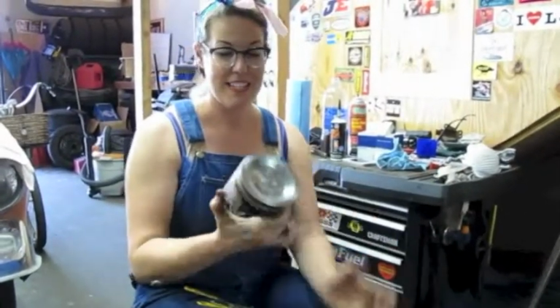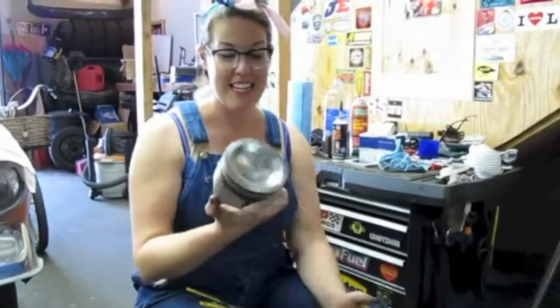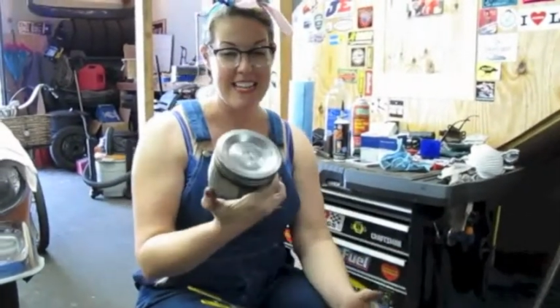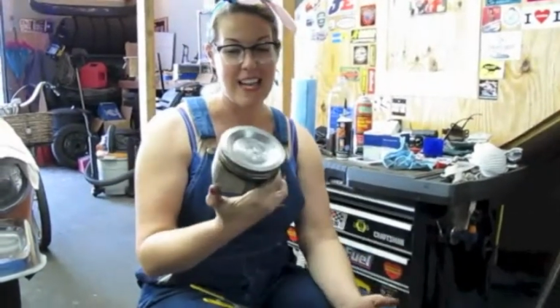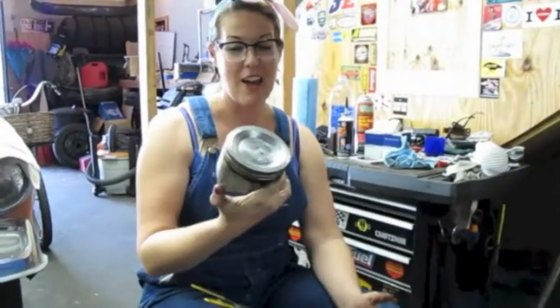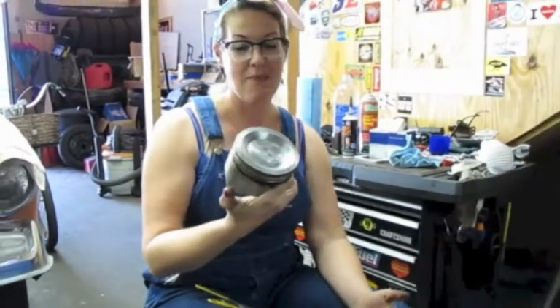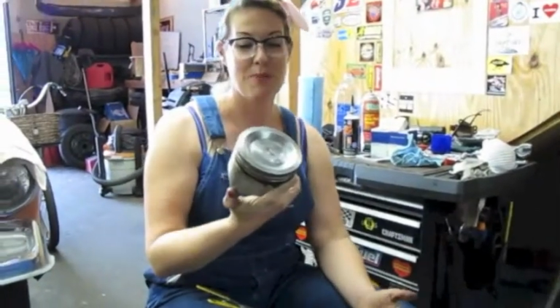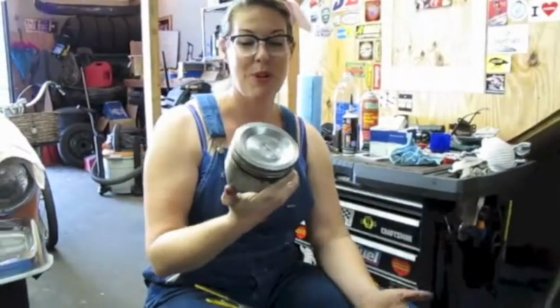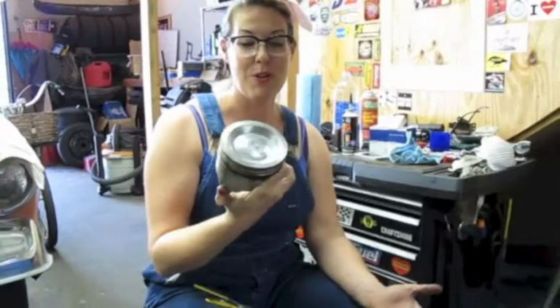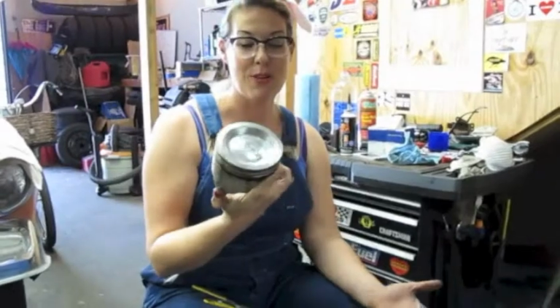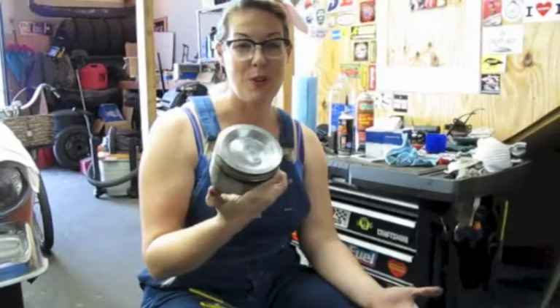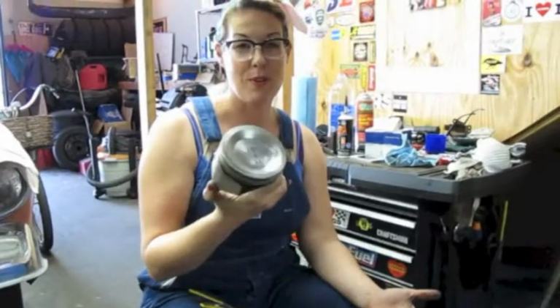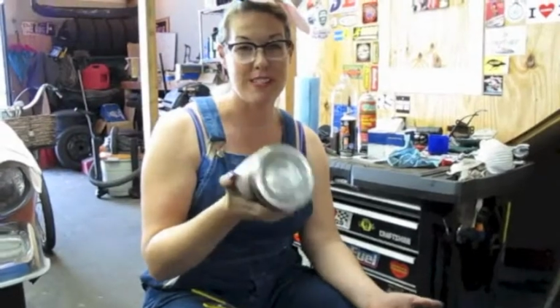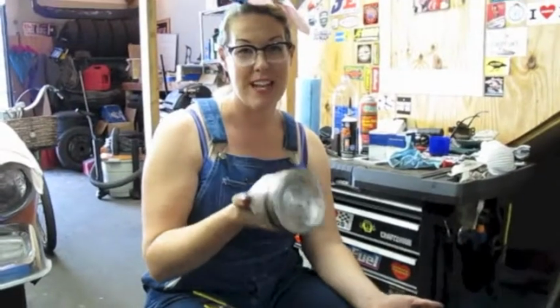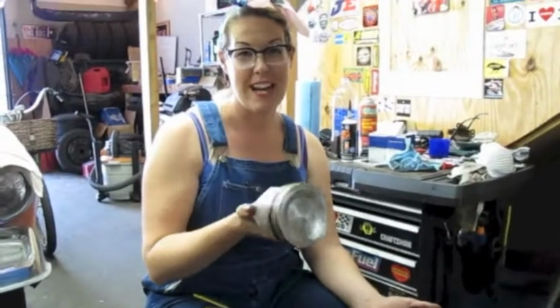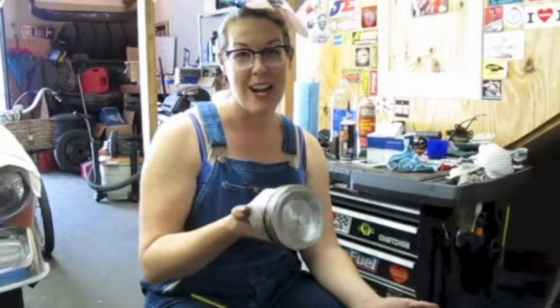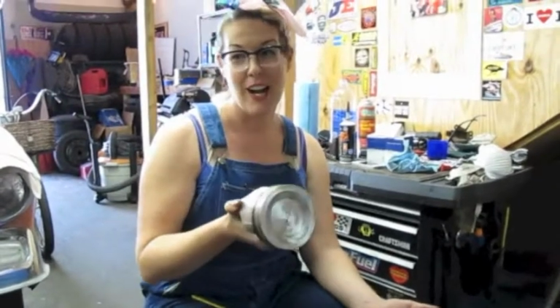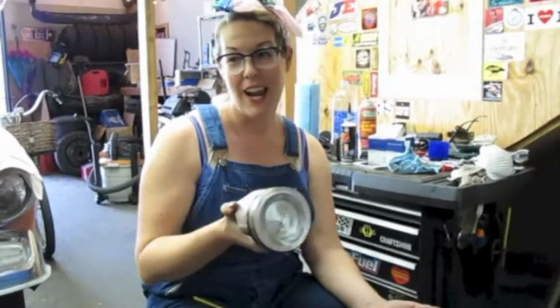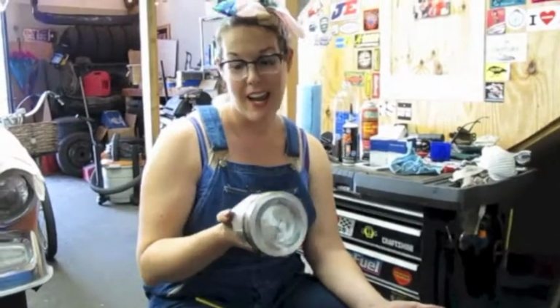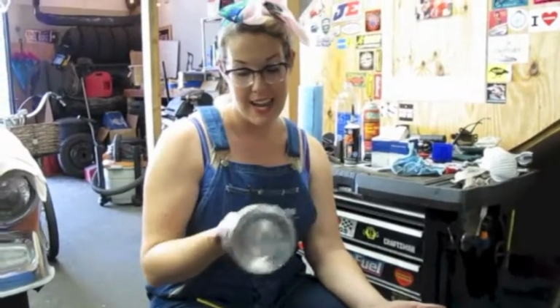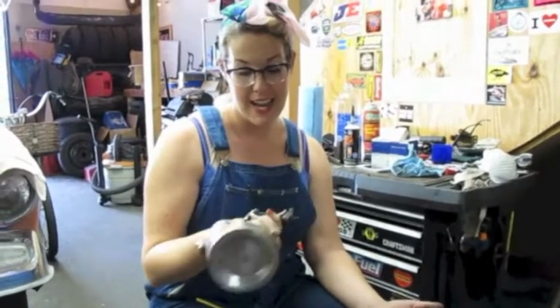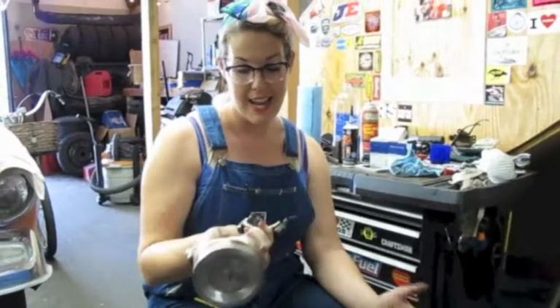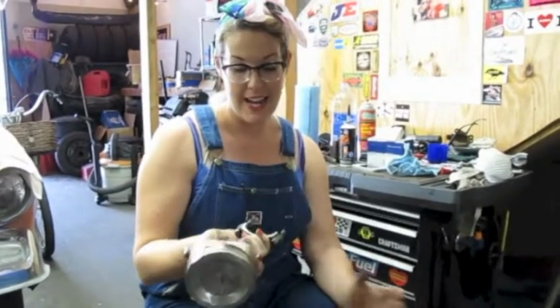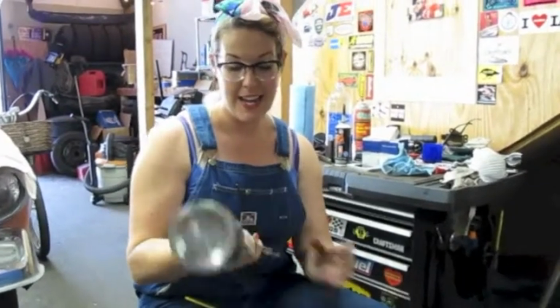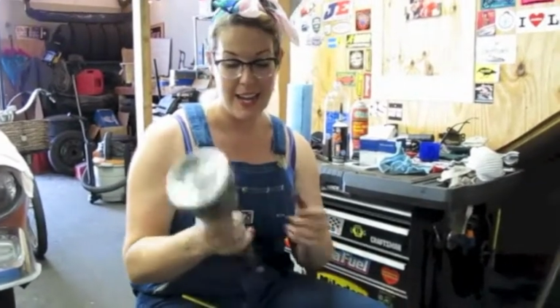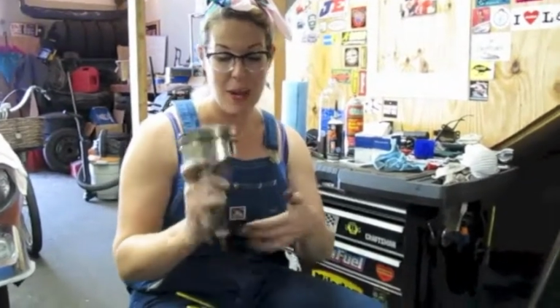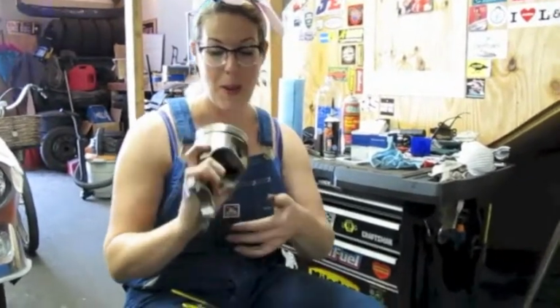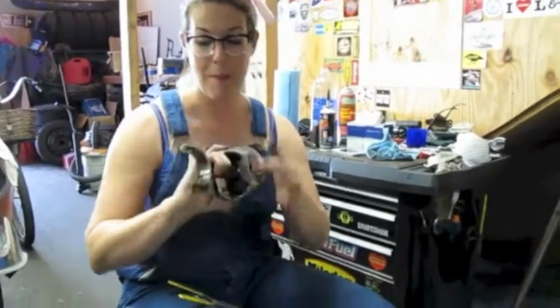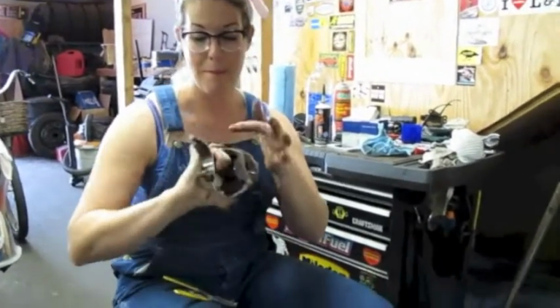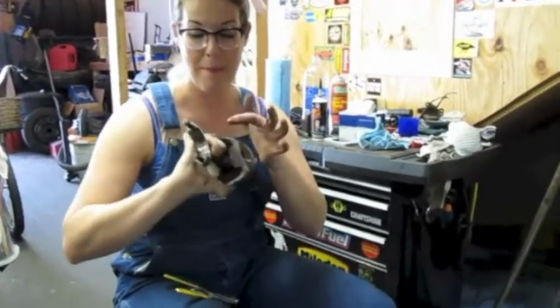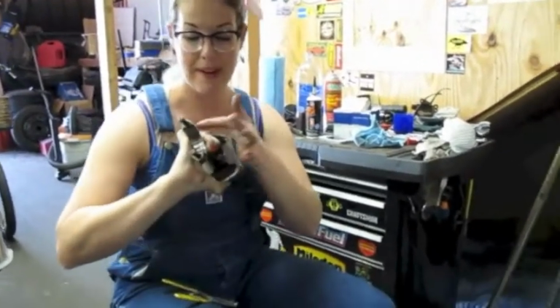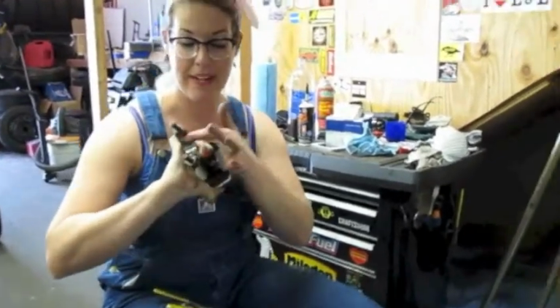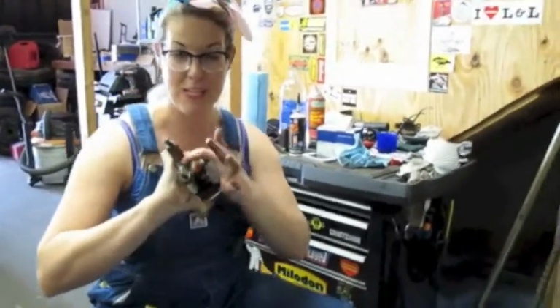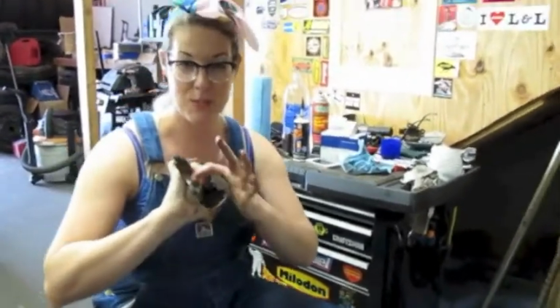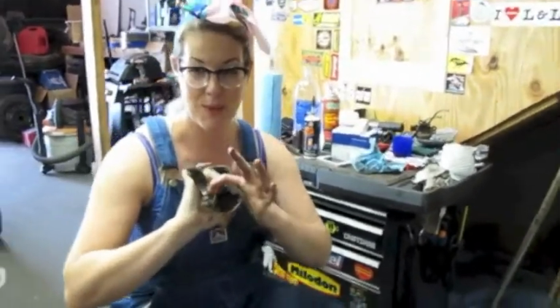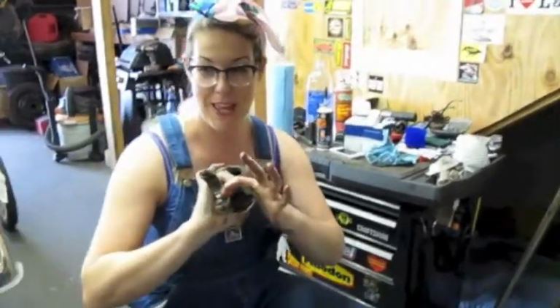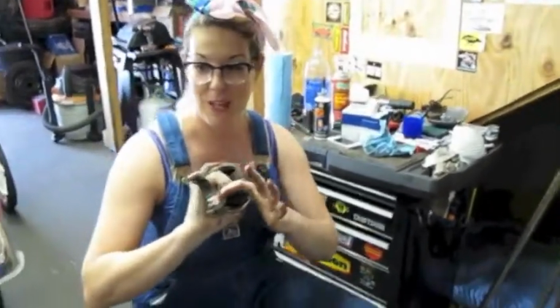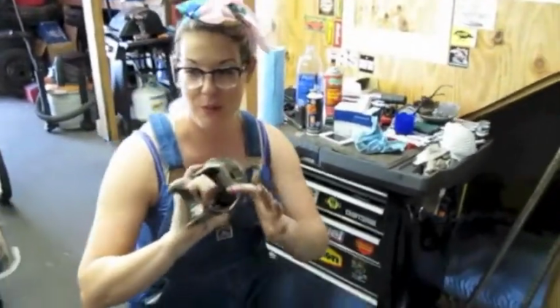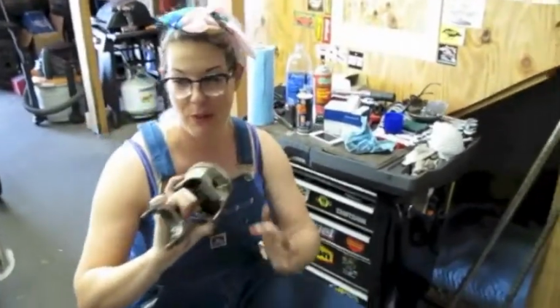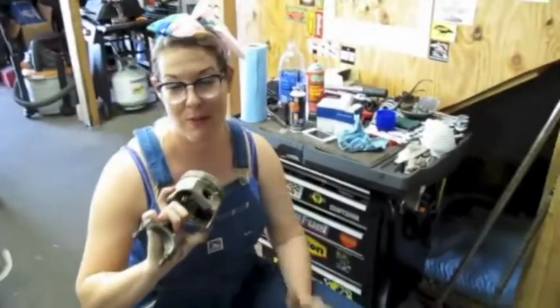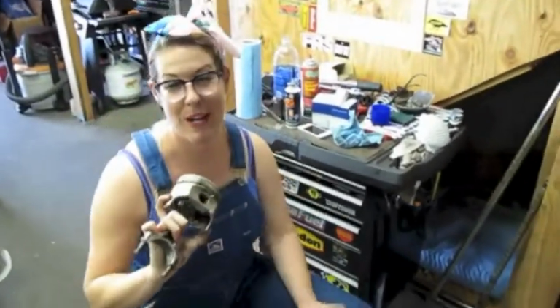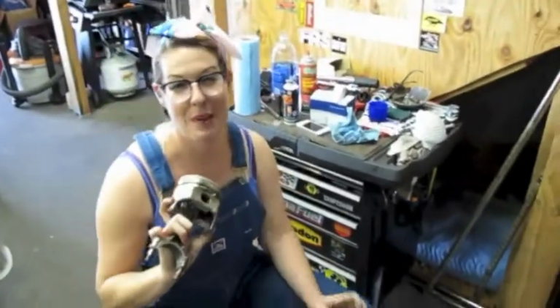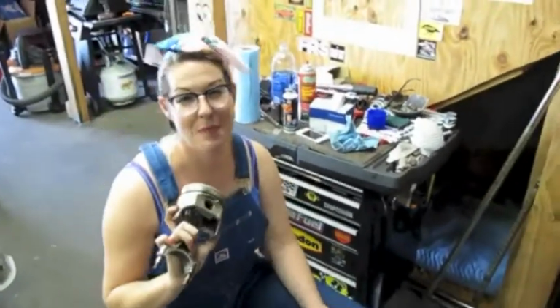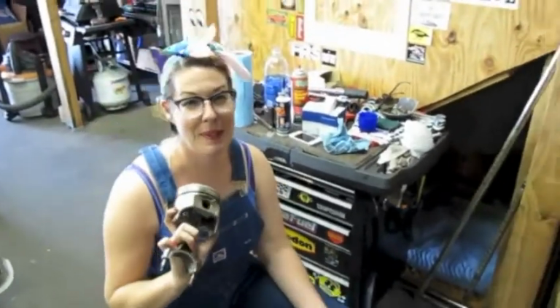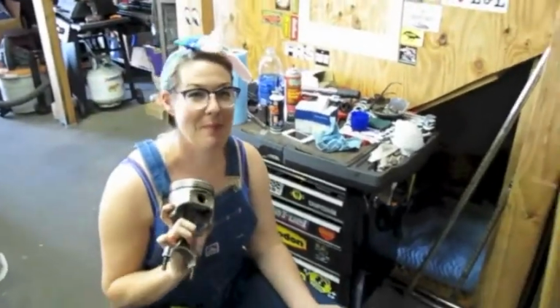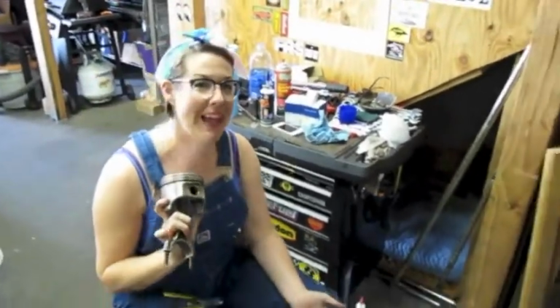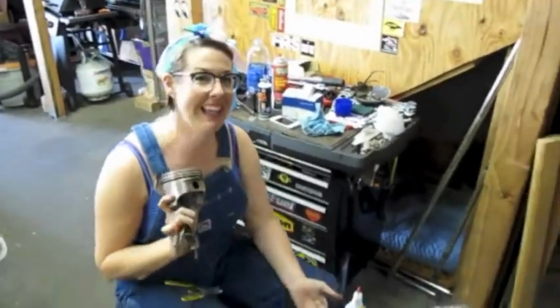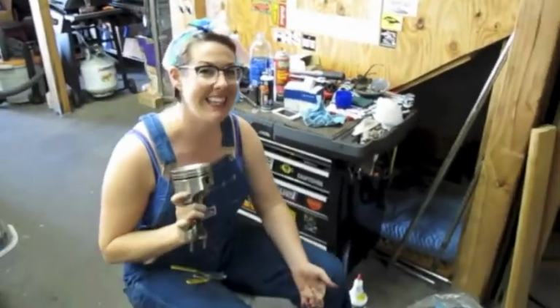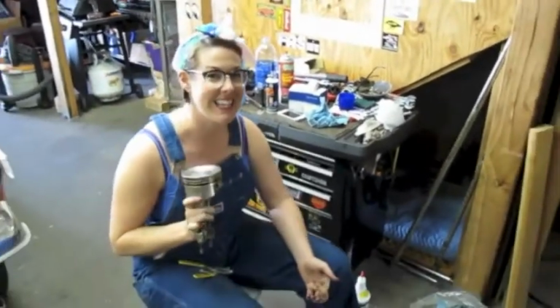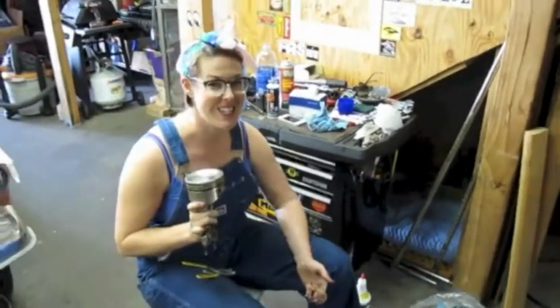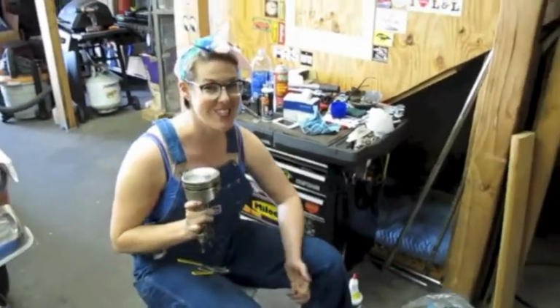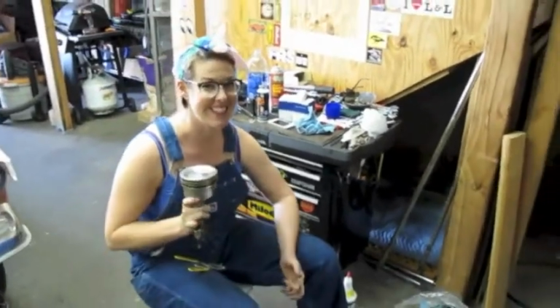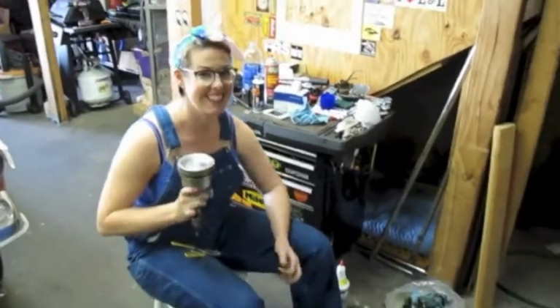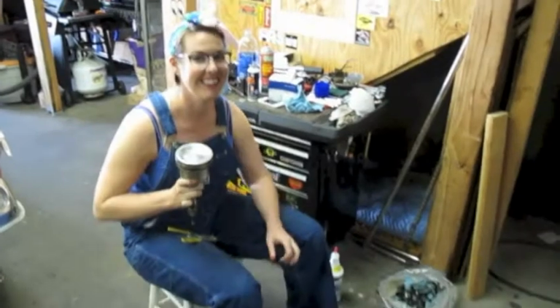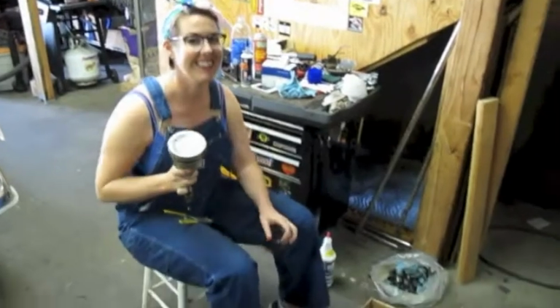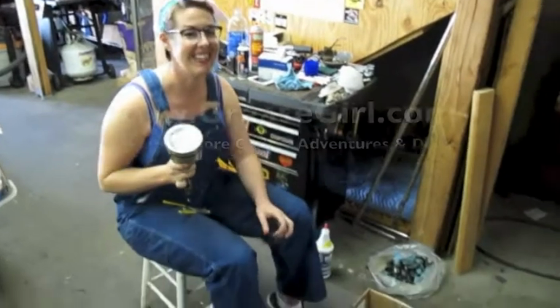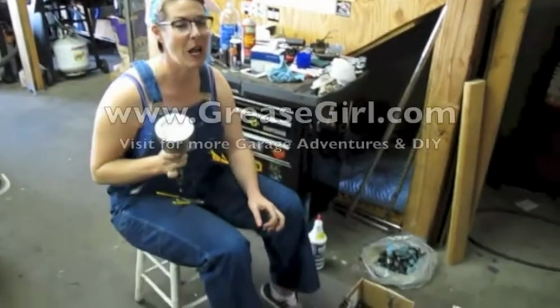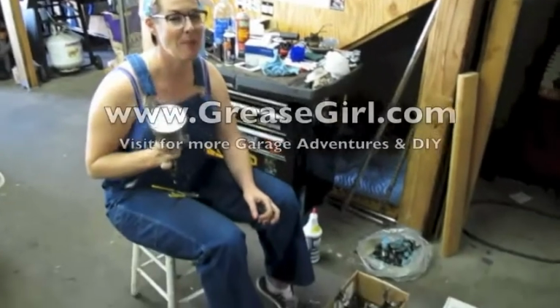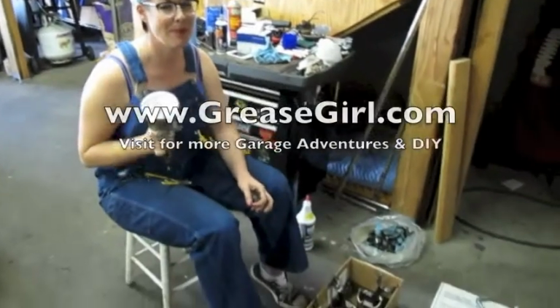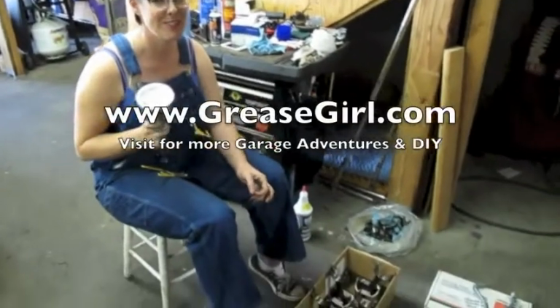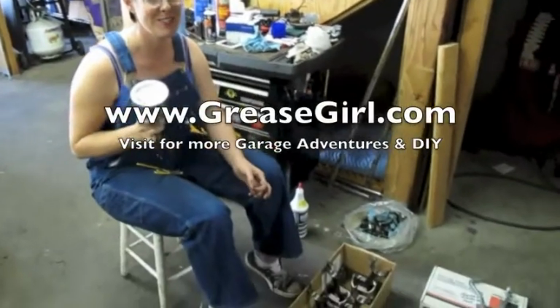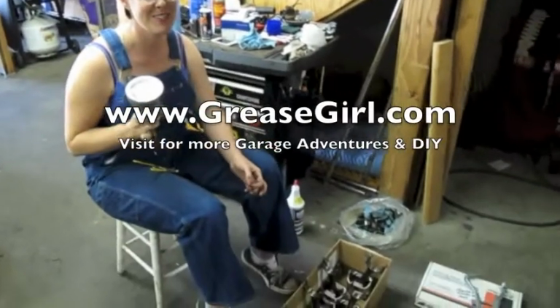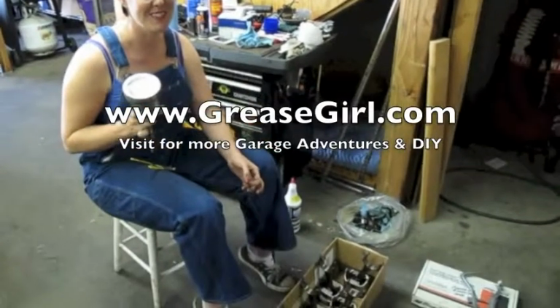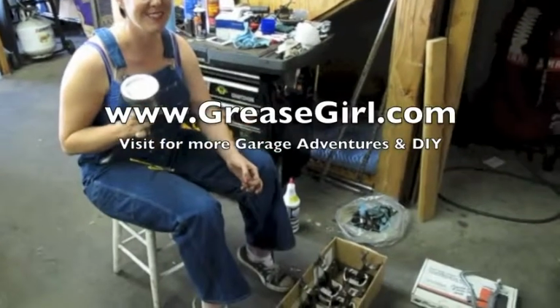Finish cleaning these off, put a new set of rings on there and bearings as well, and we're ready to put the back of the engine together. Operation's good!